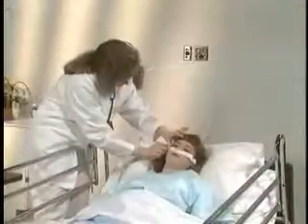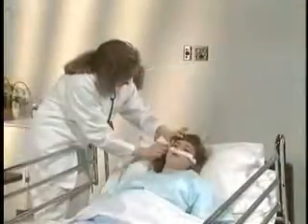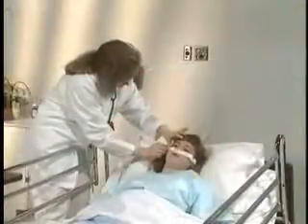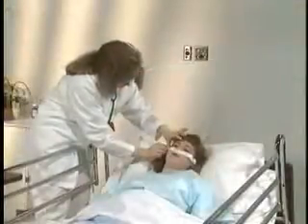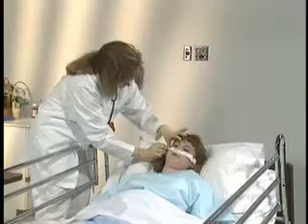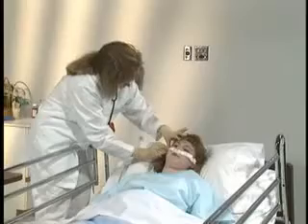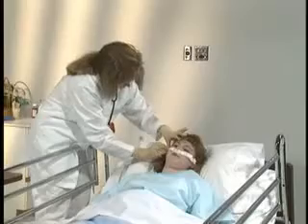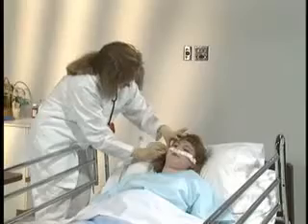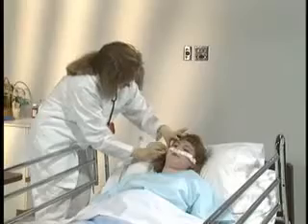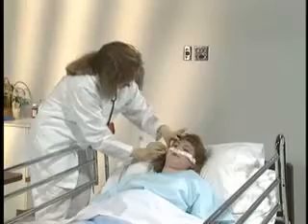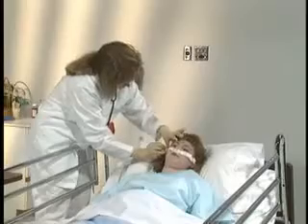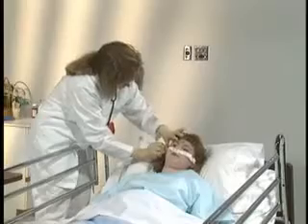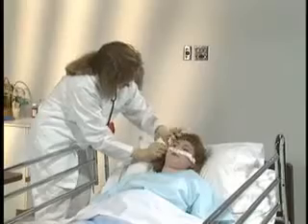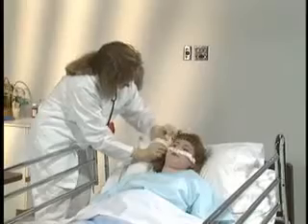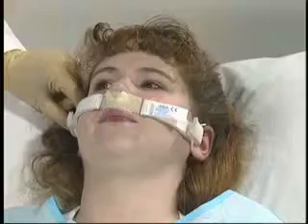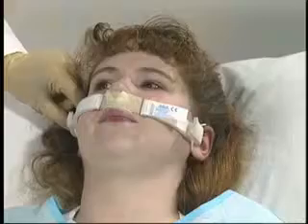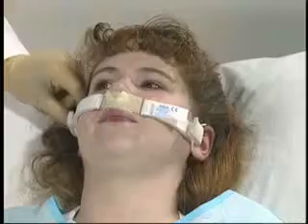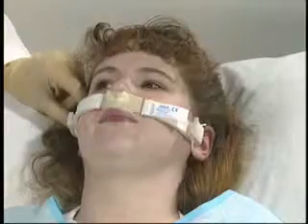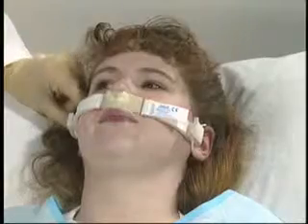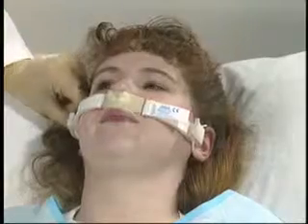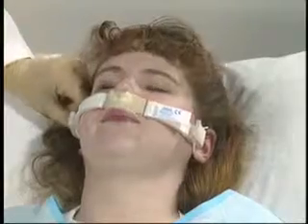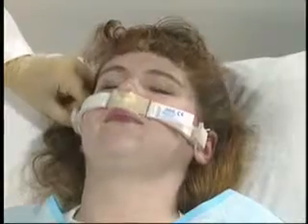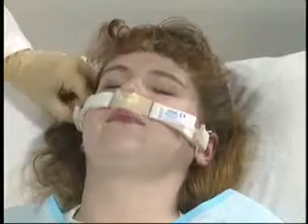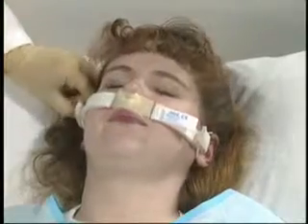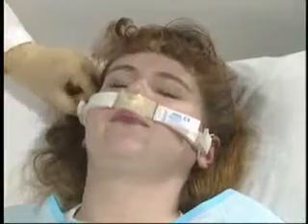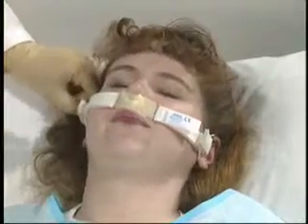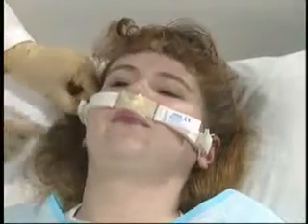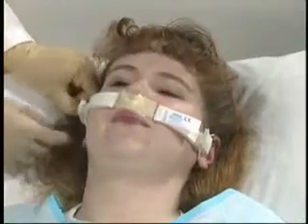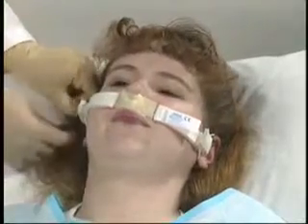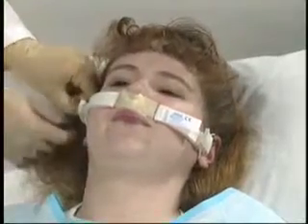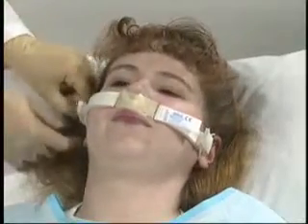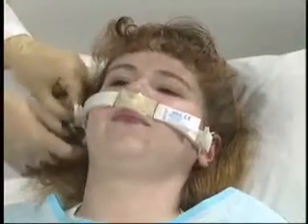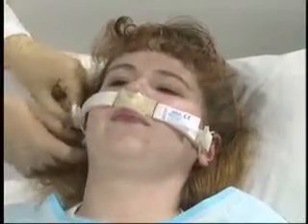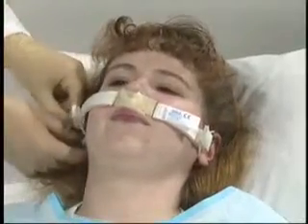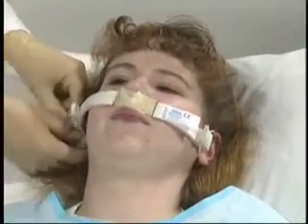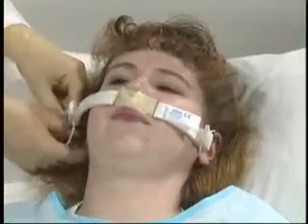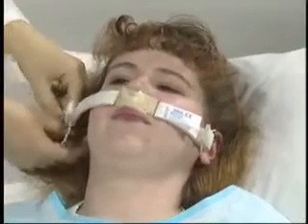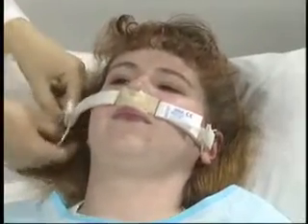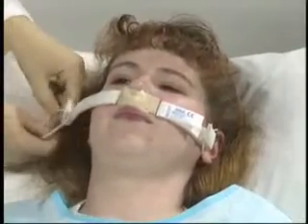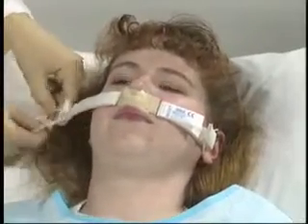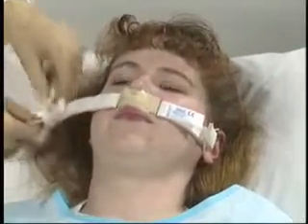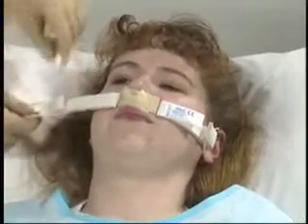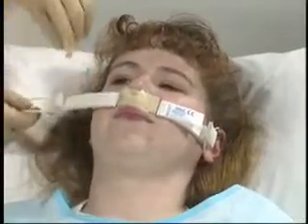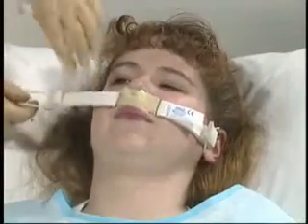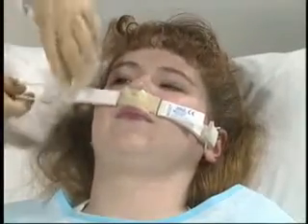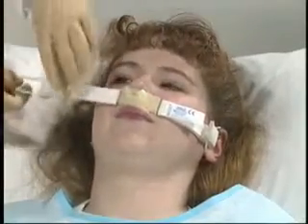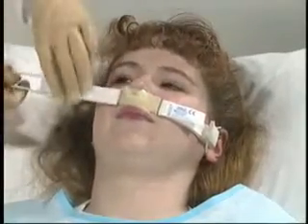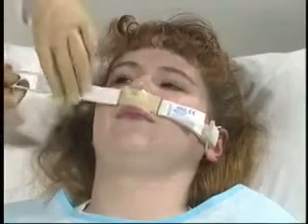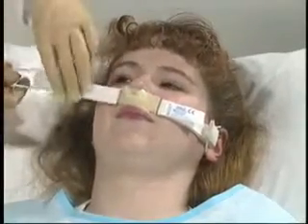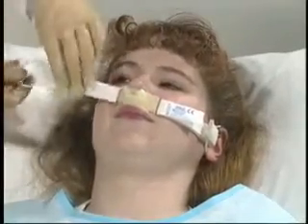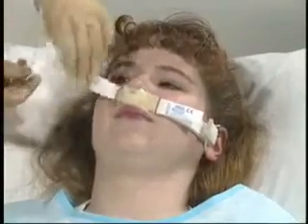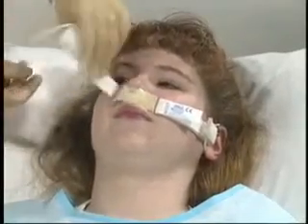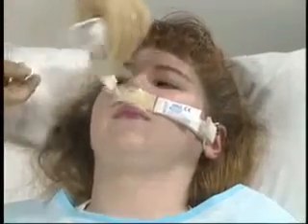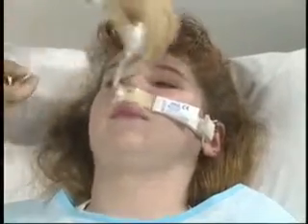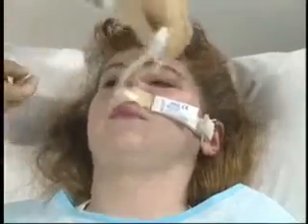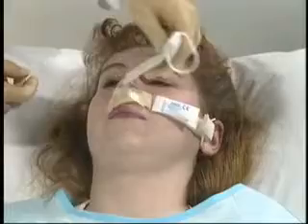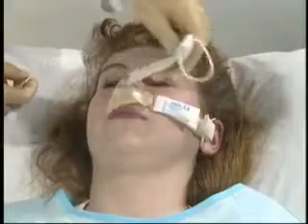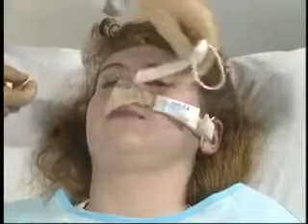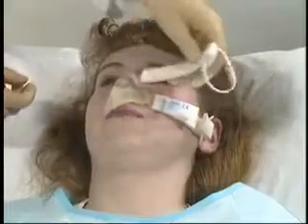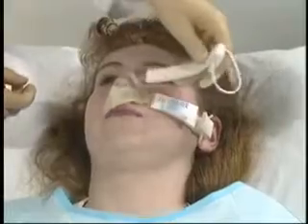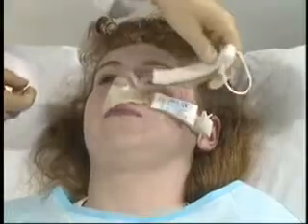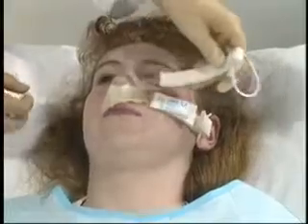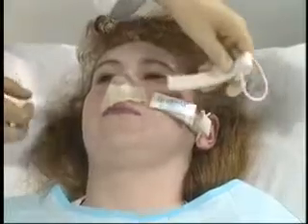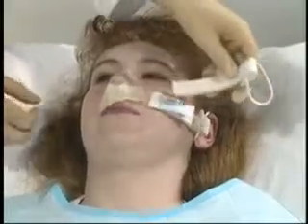To change the dressing, simply remove one ear loop, change the dressing, and replace the loop around the ear.